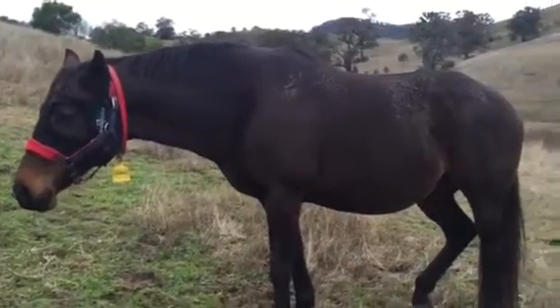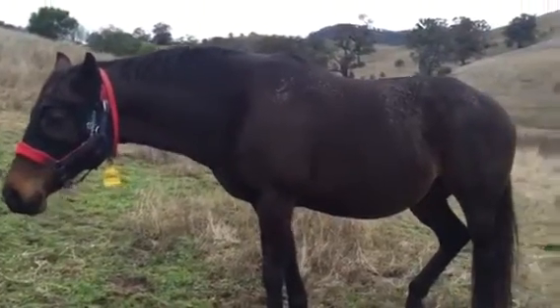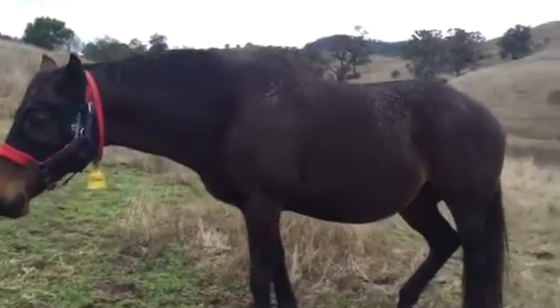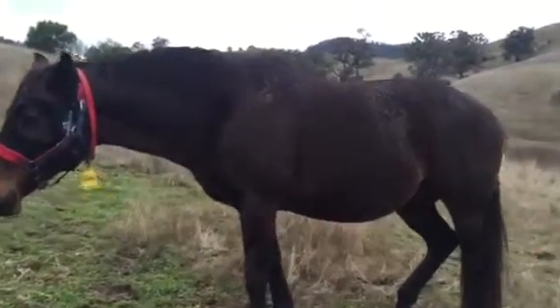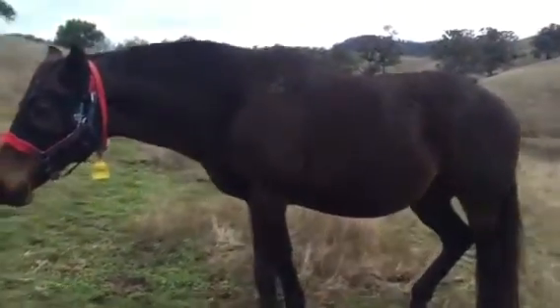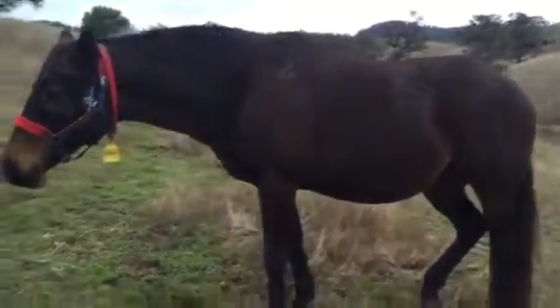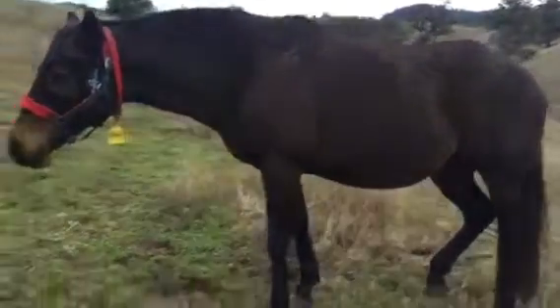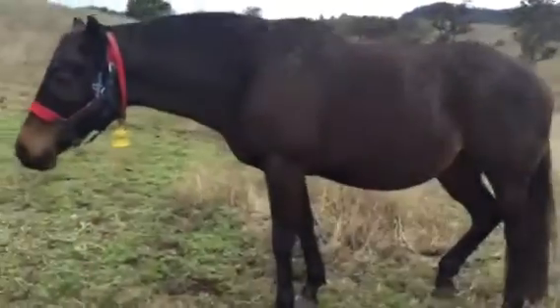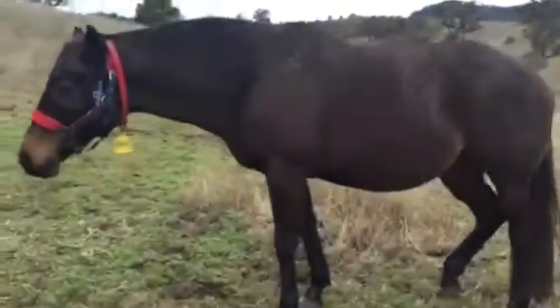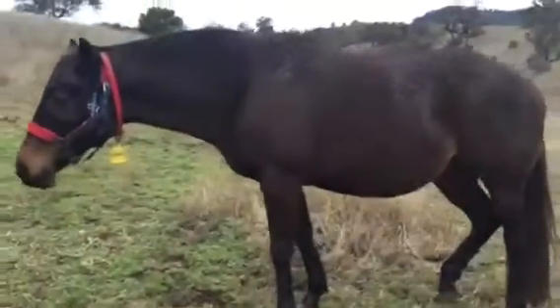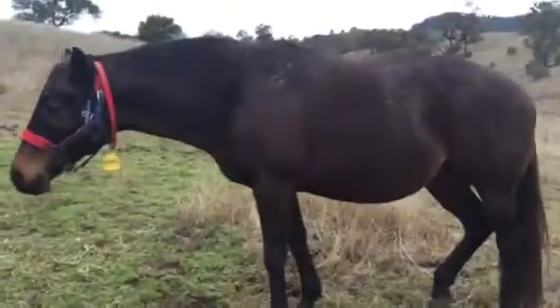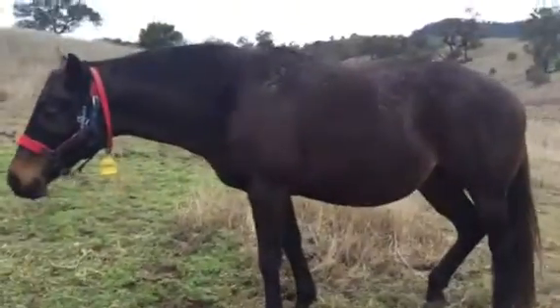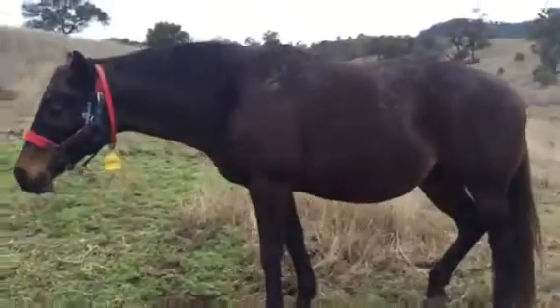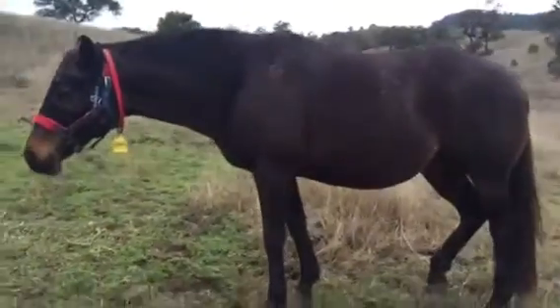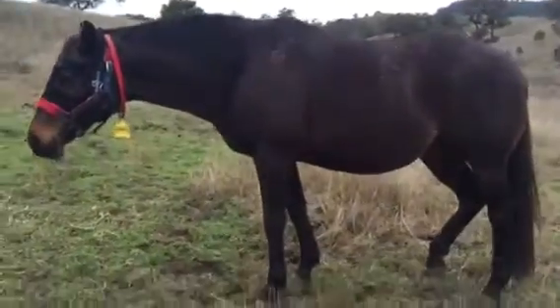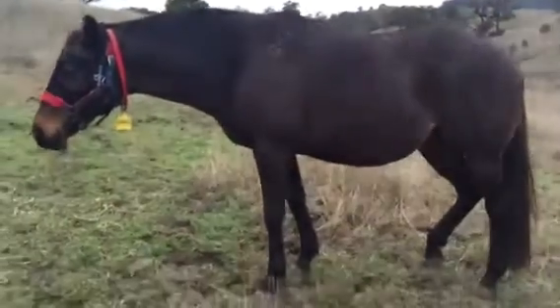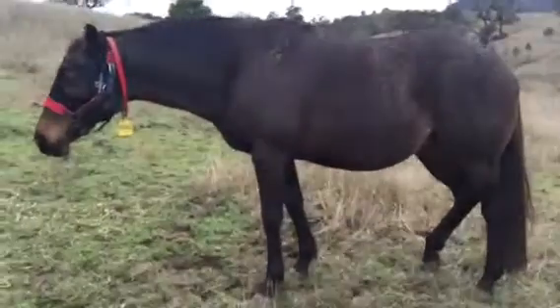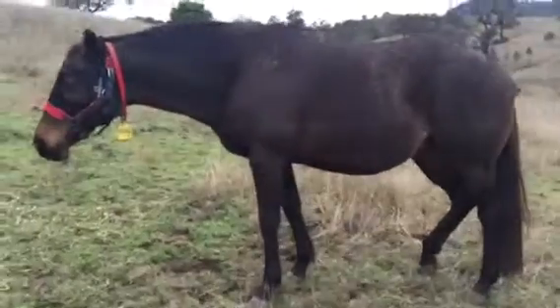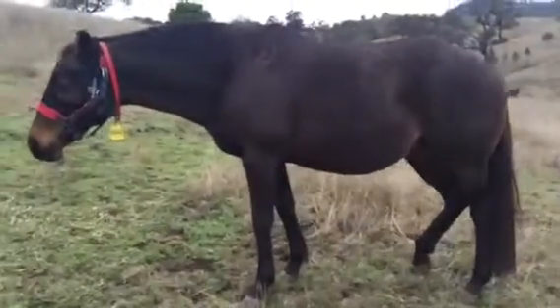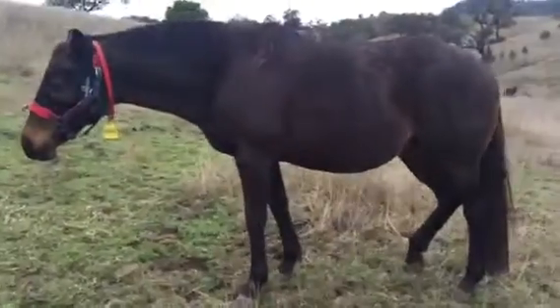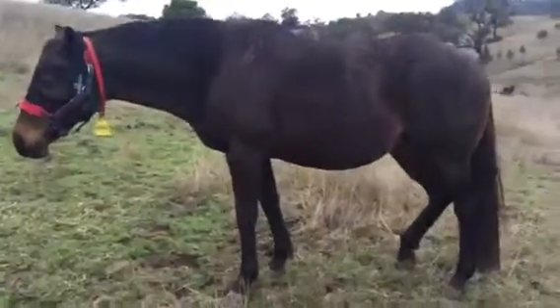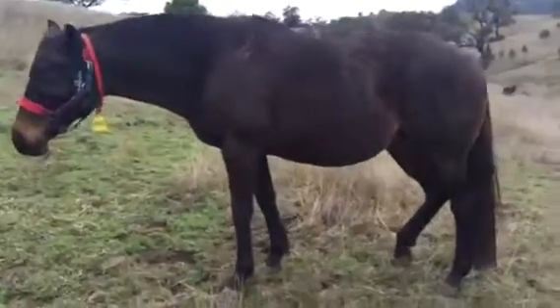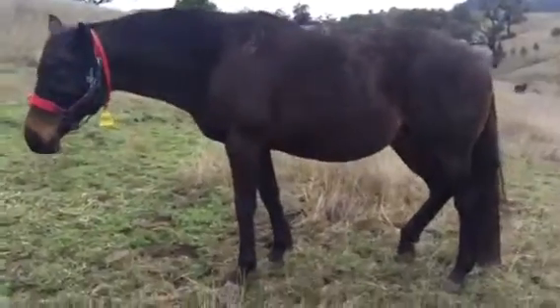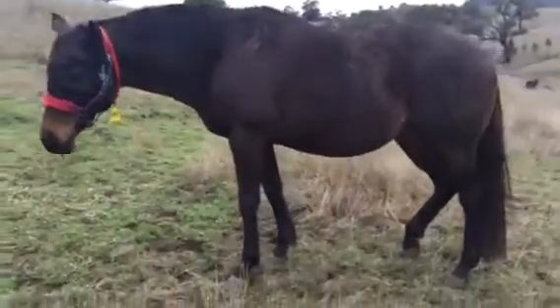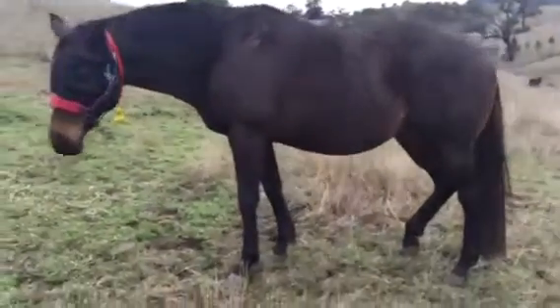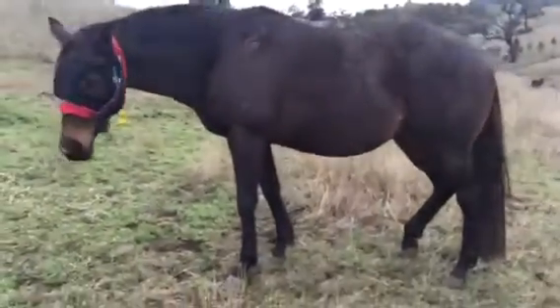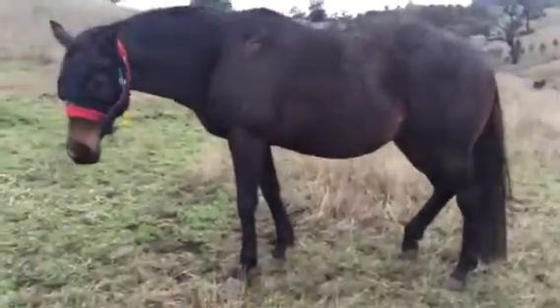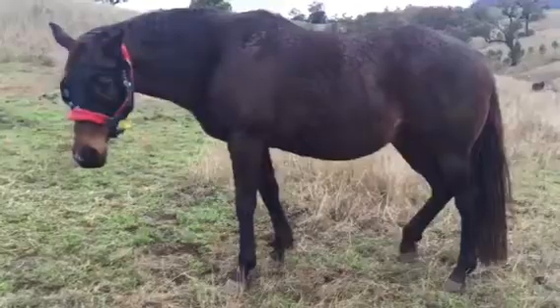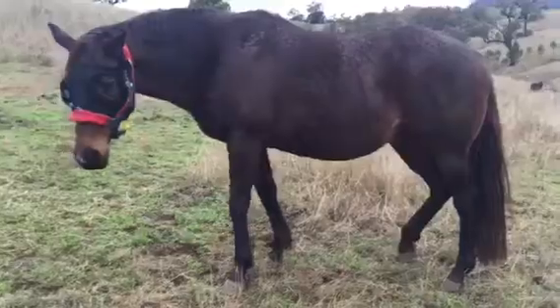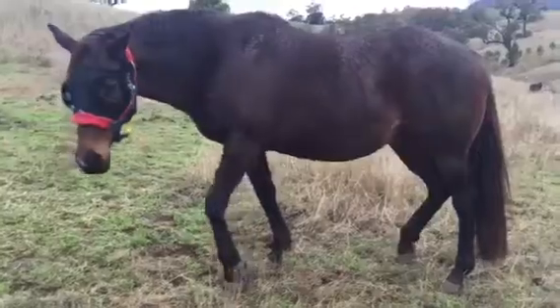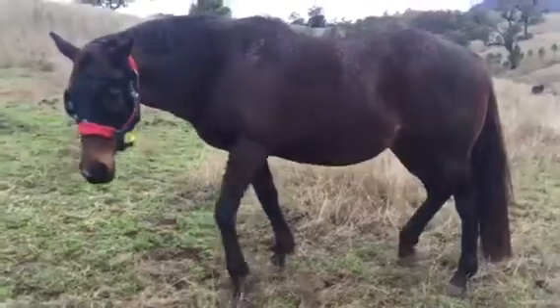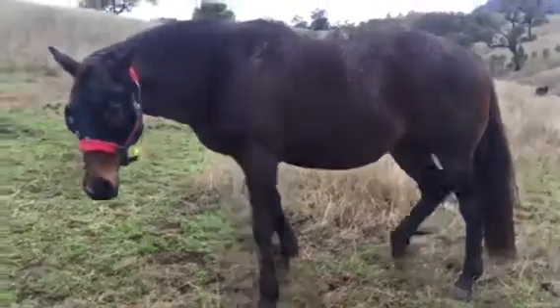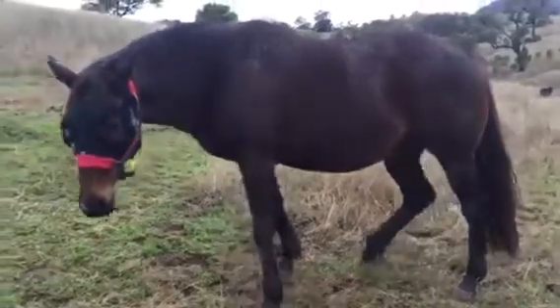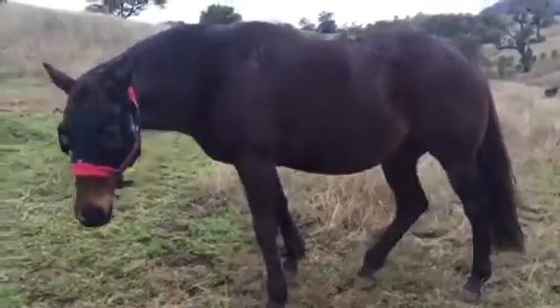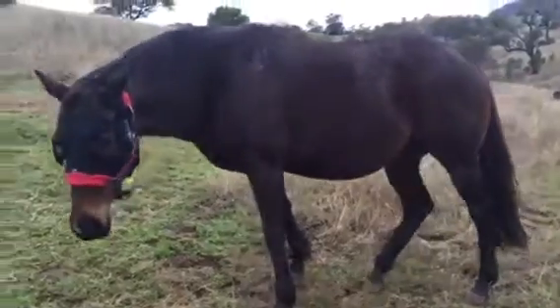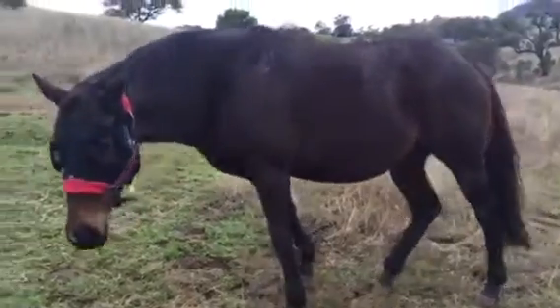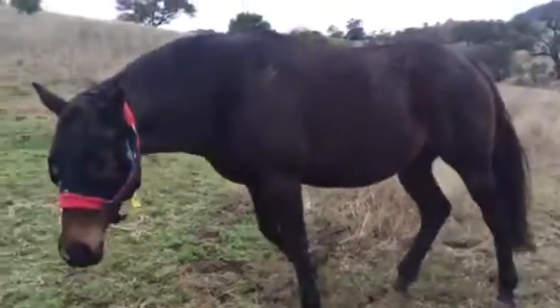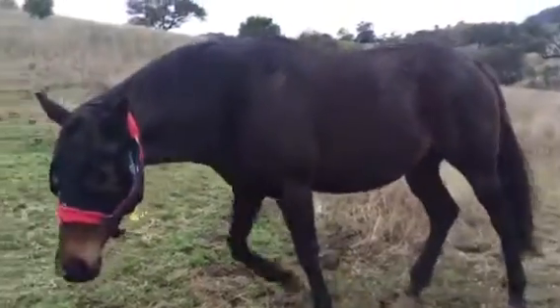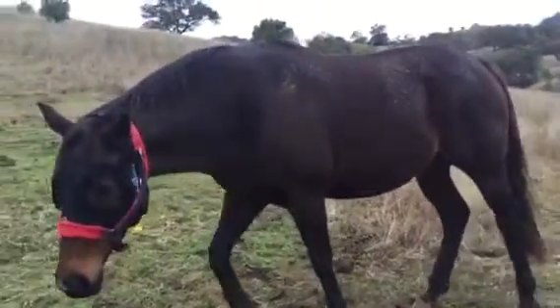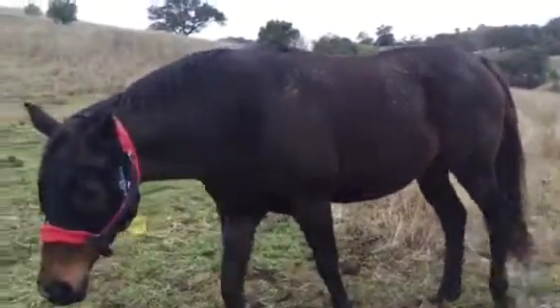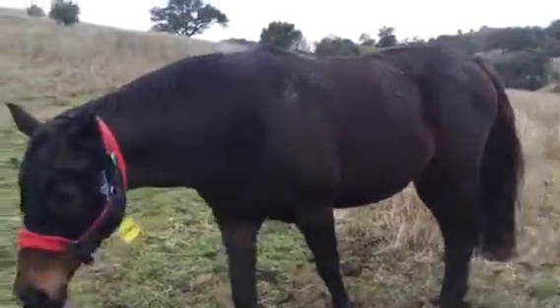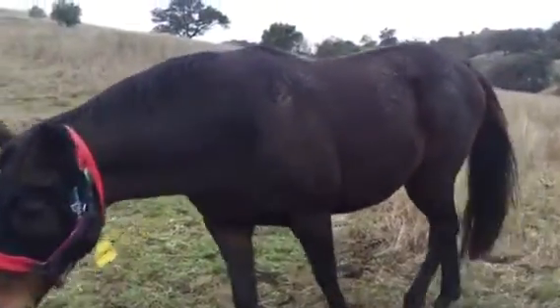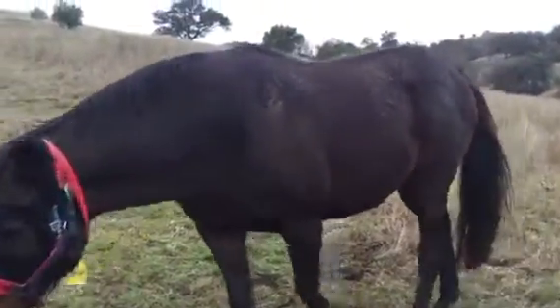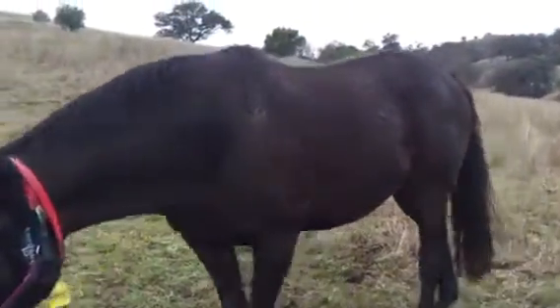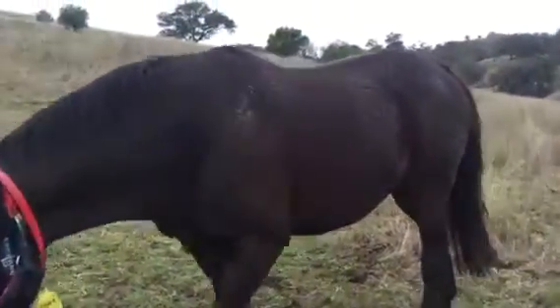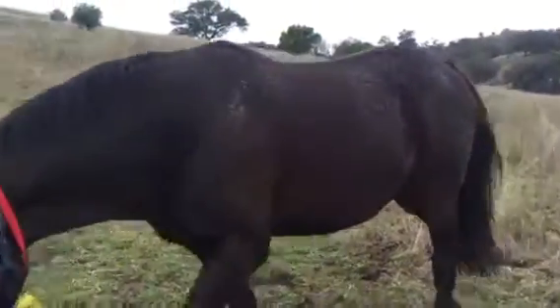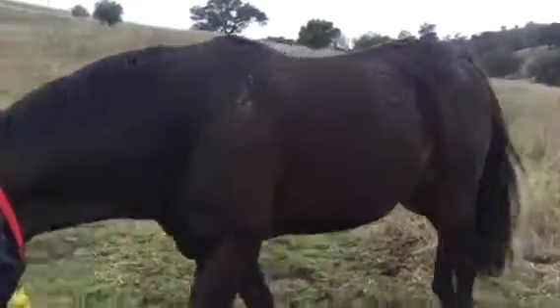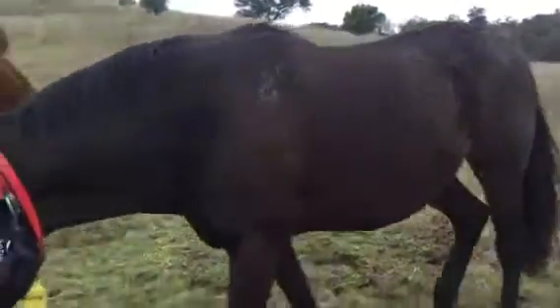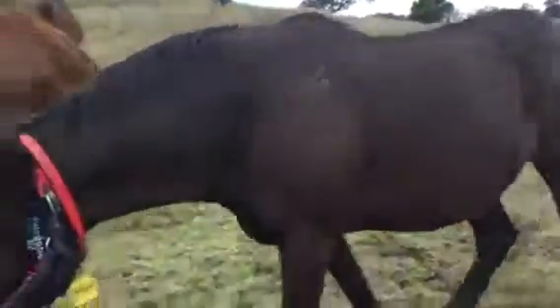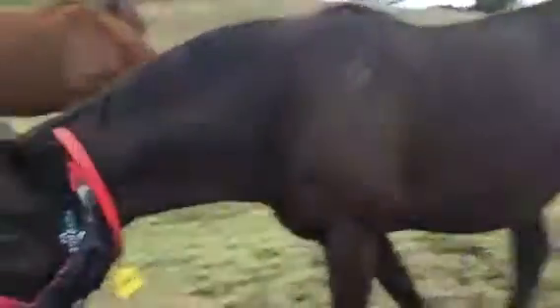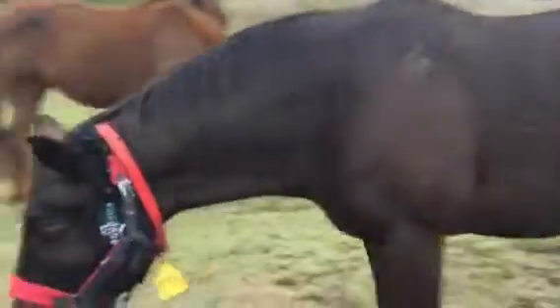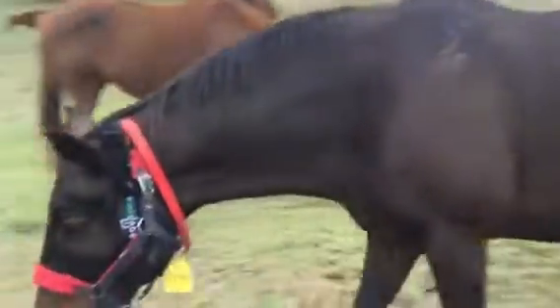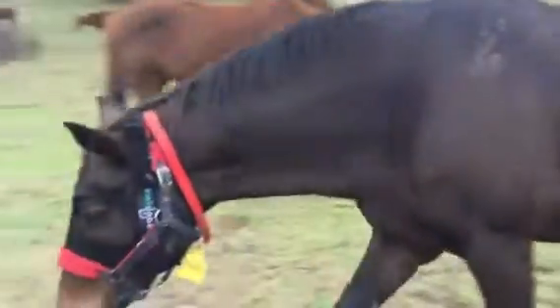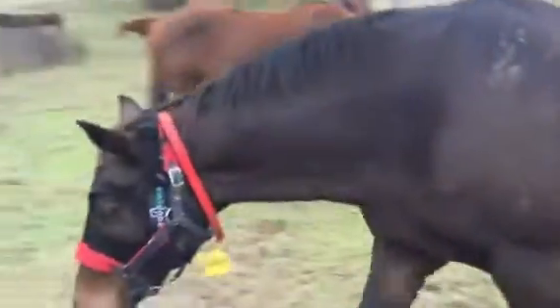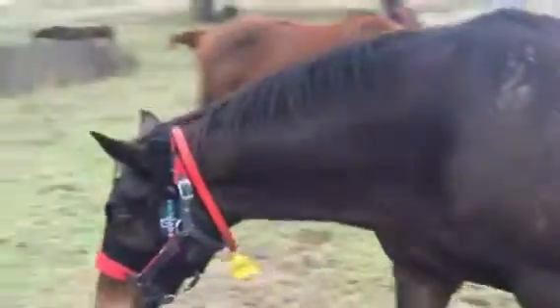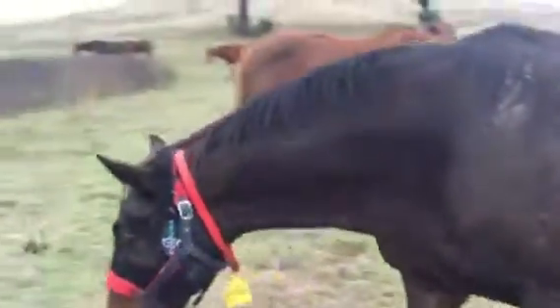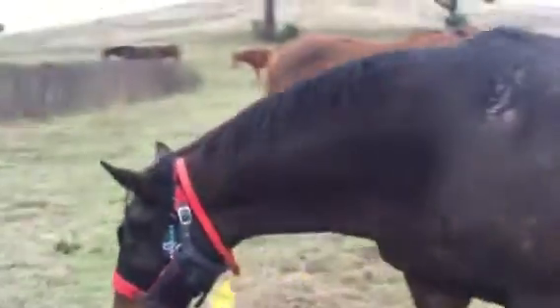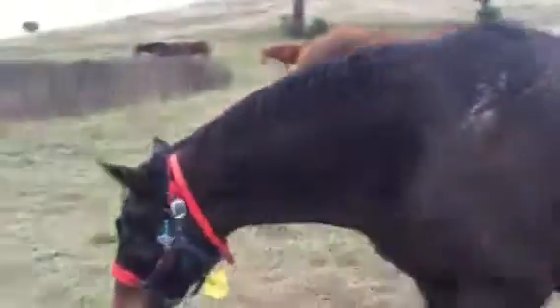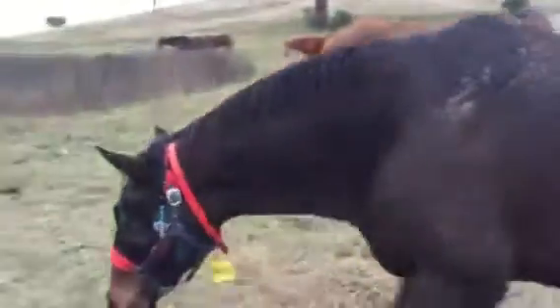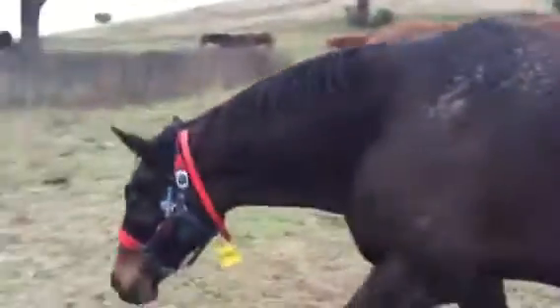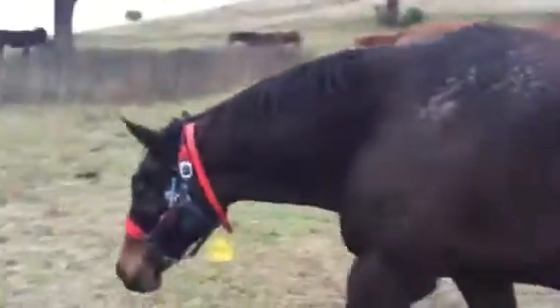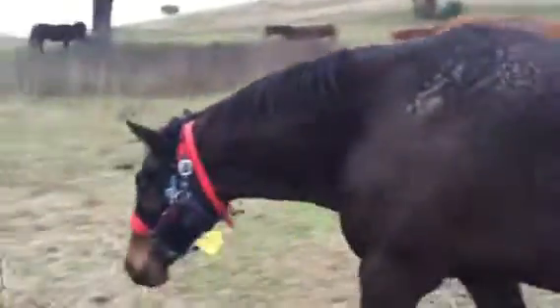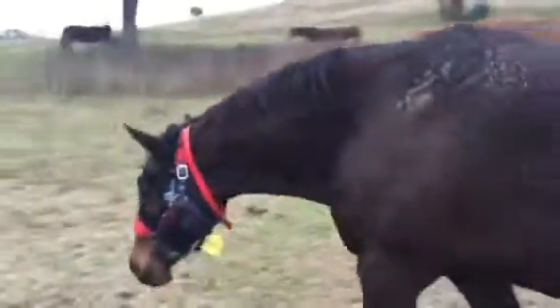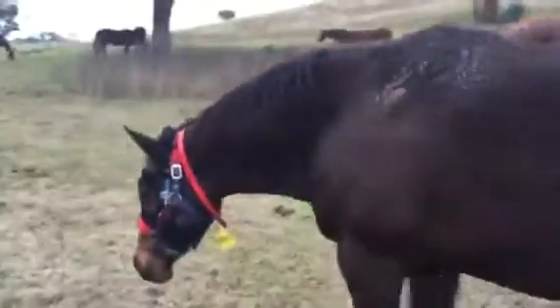We tried this last year and it worked quite well. Here's another mare up in the hills — a lovely mare called Wiener.